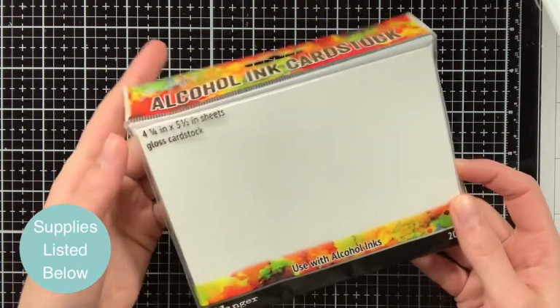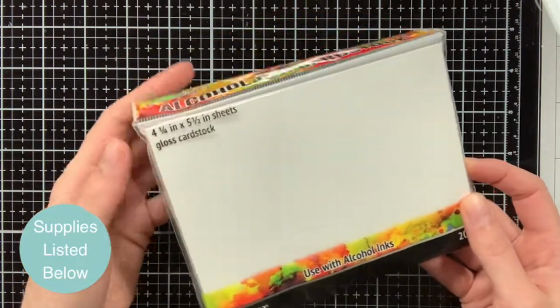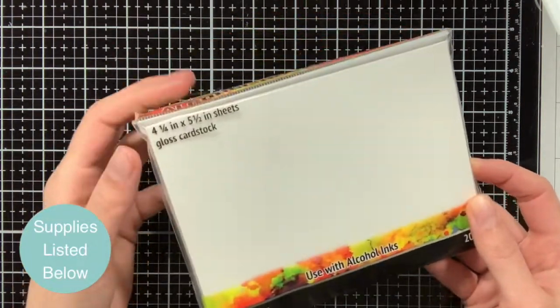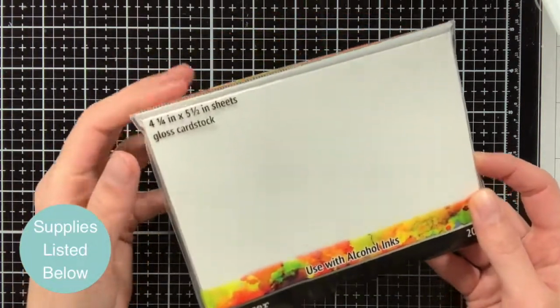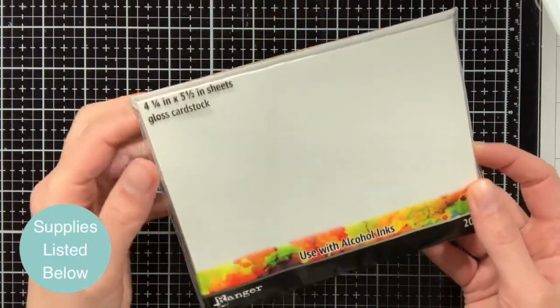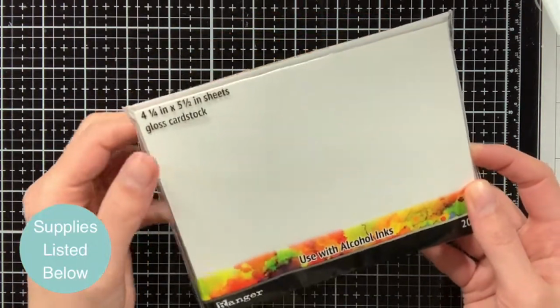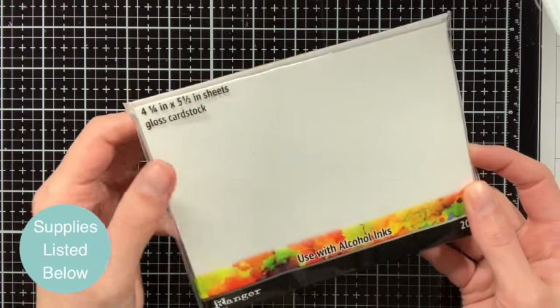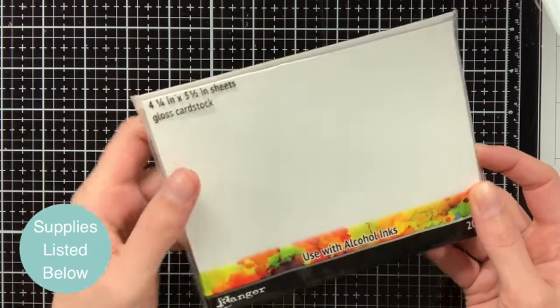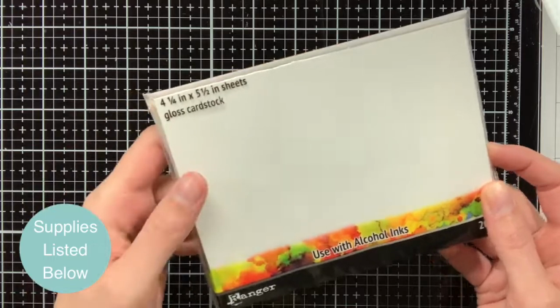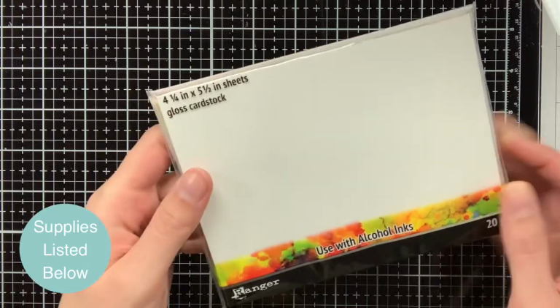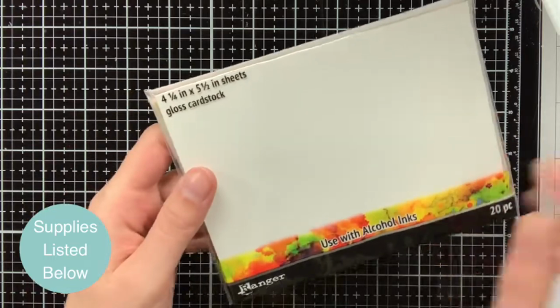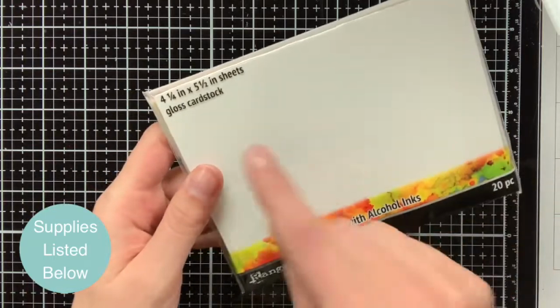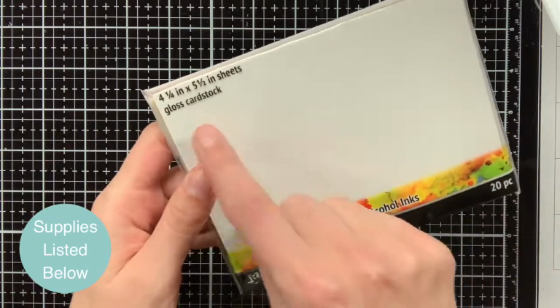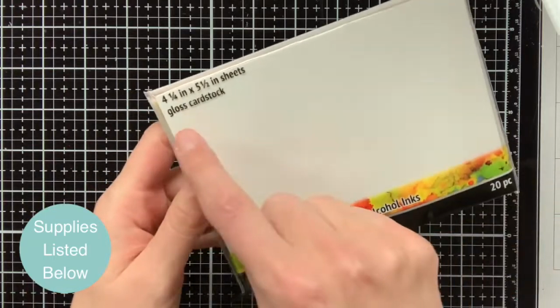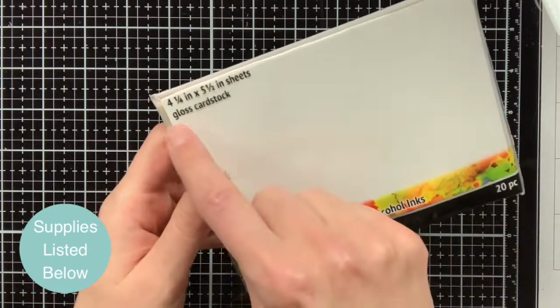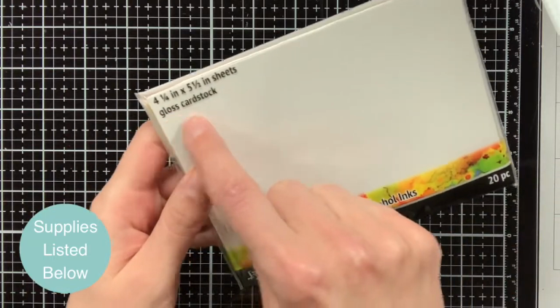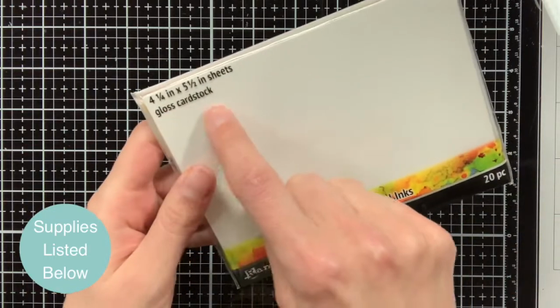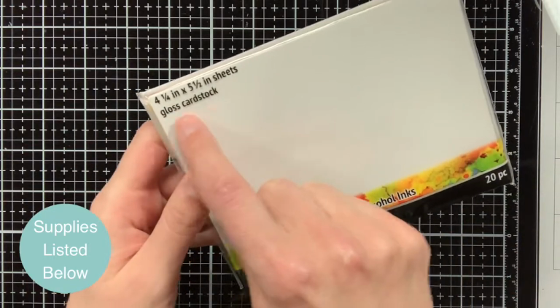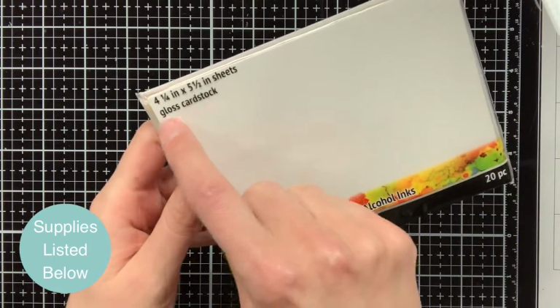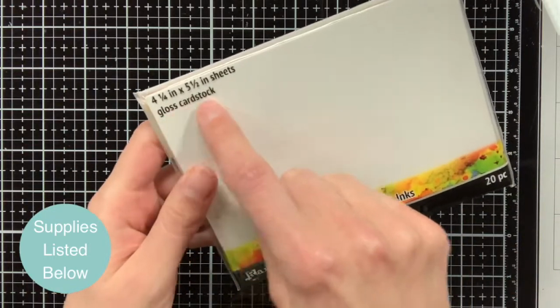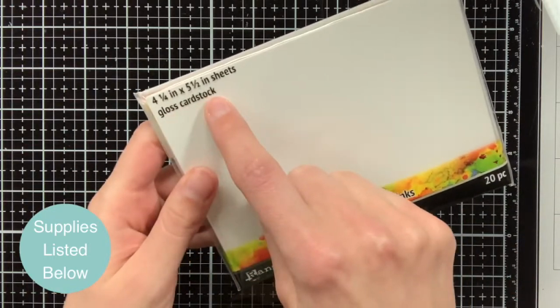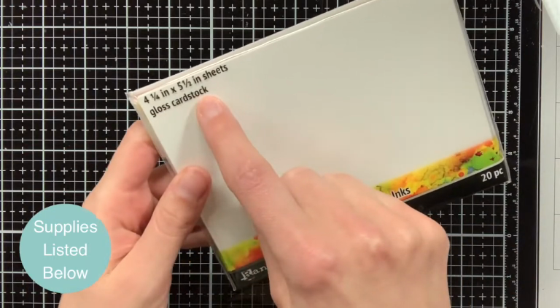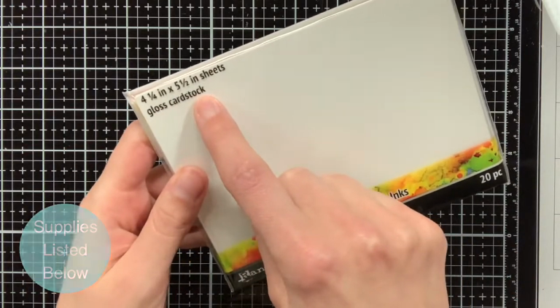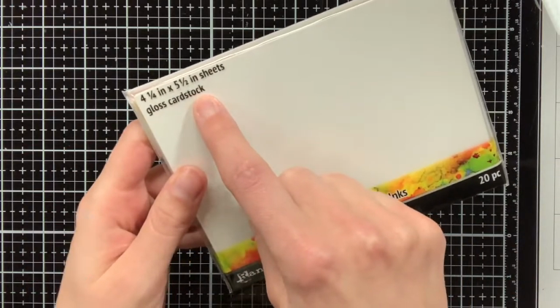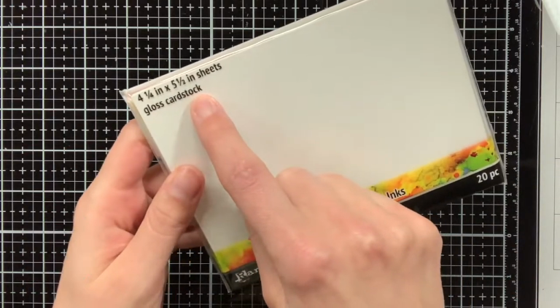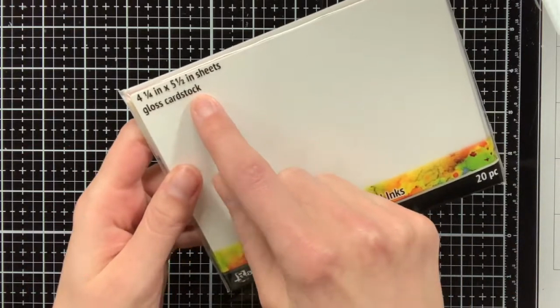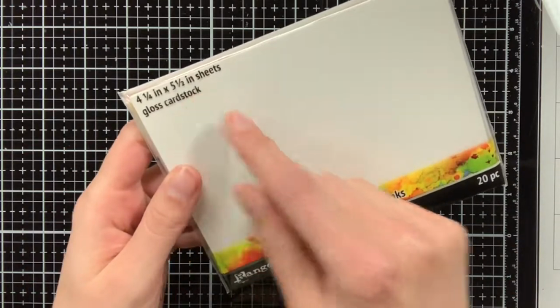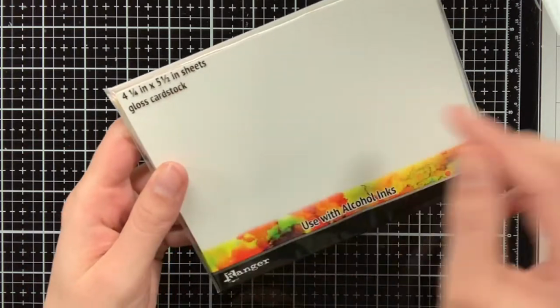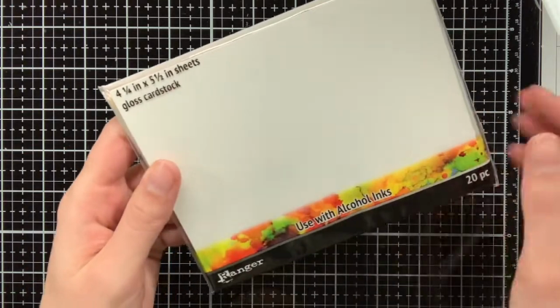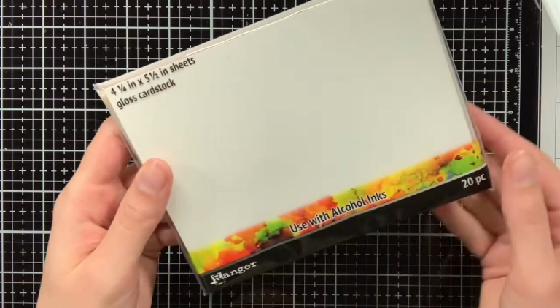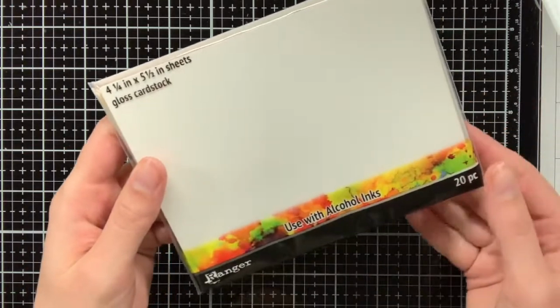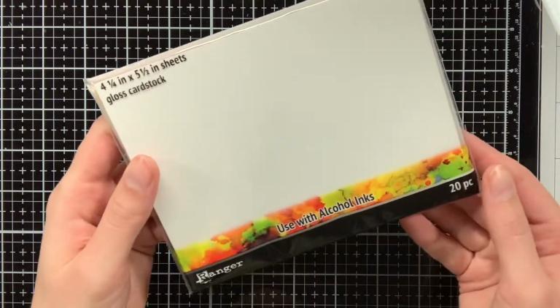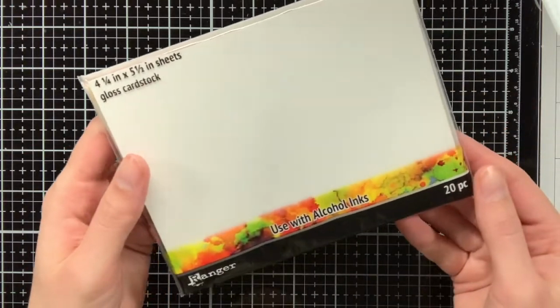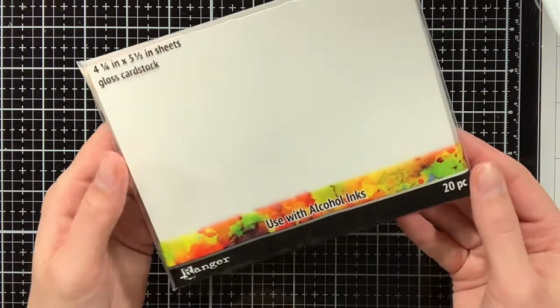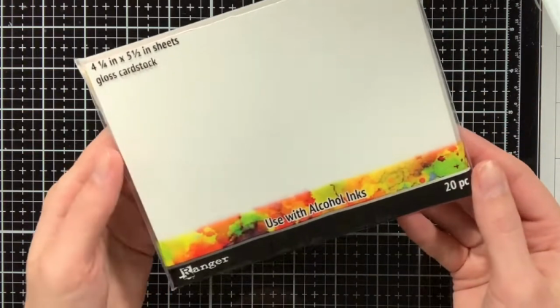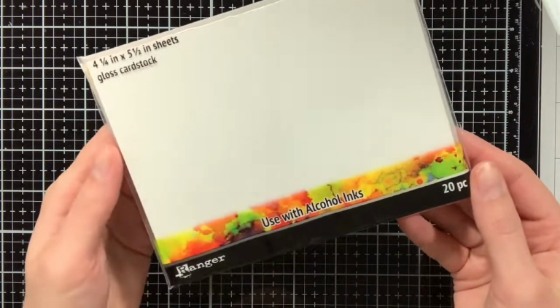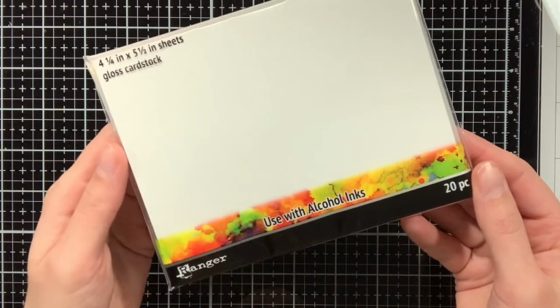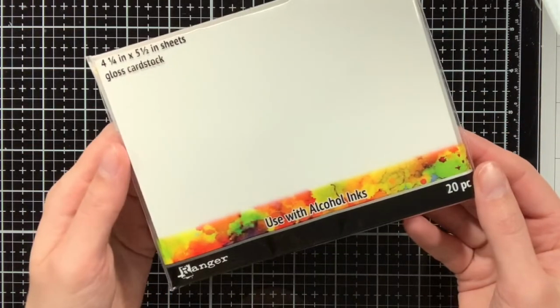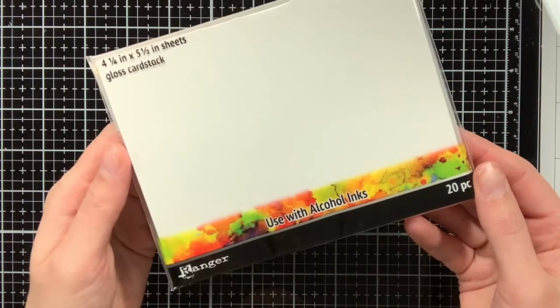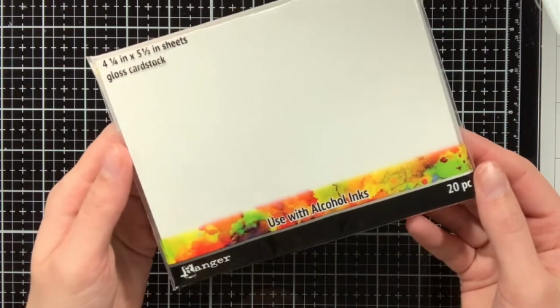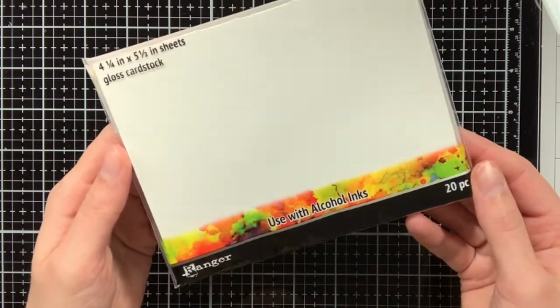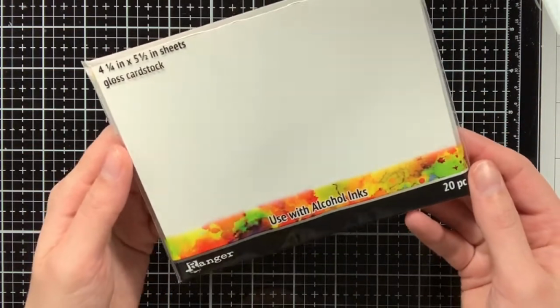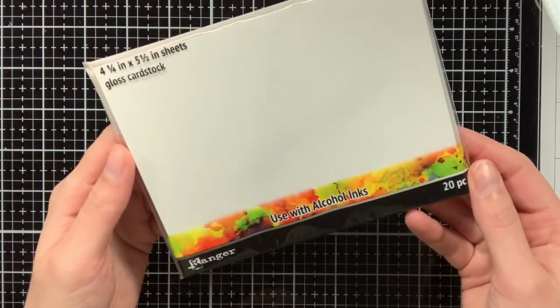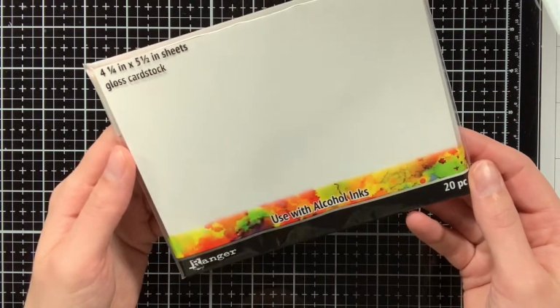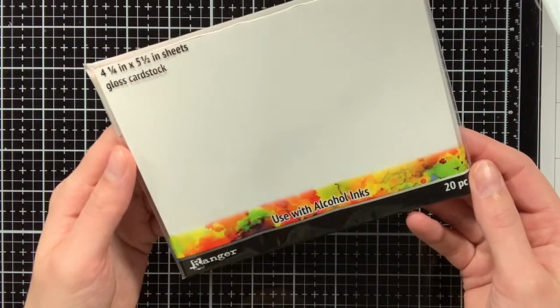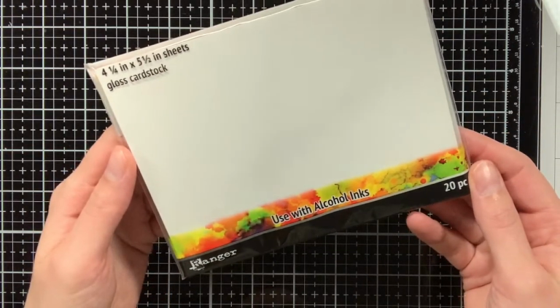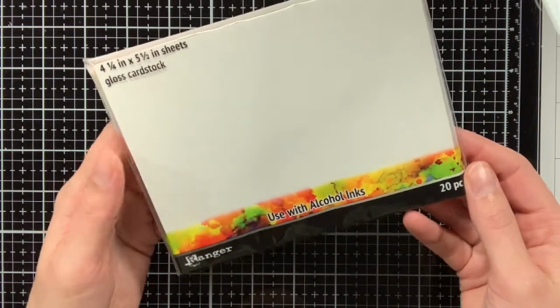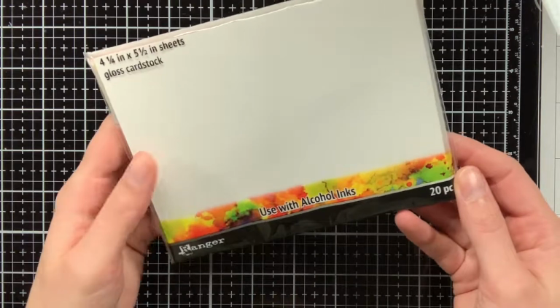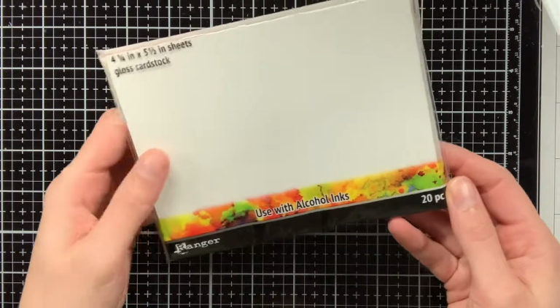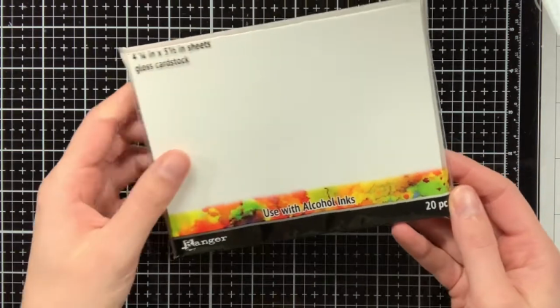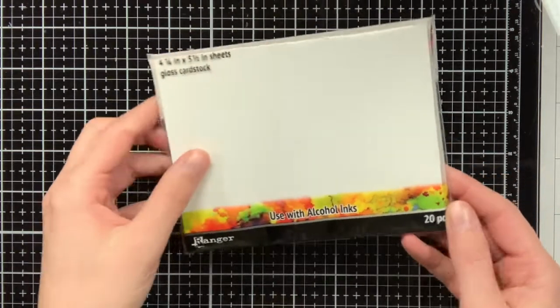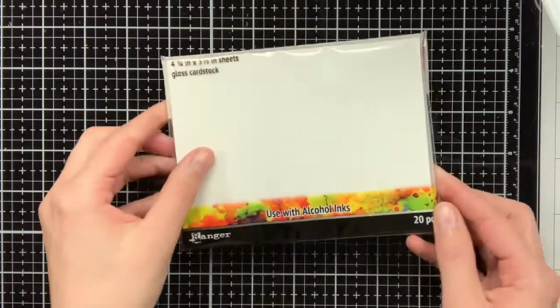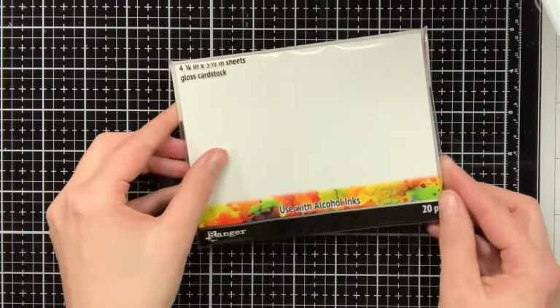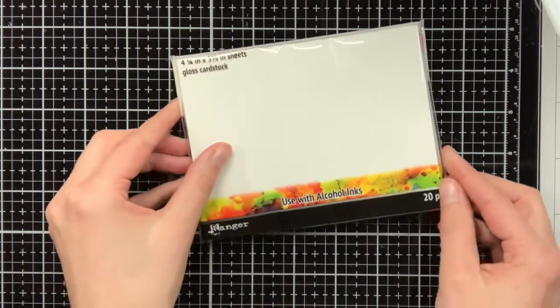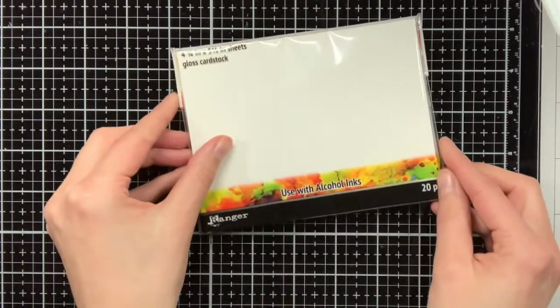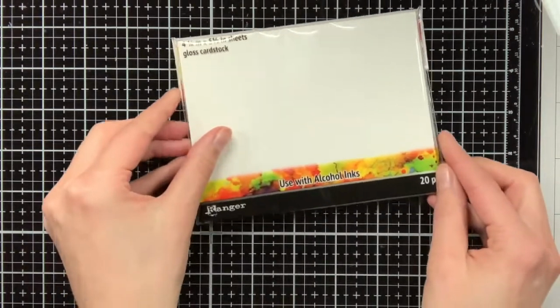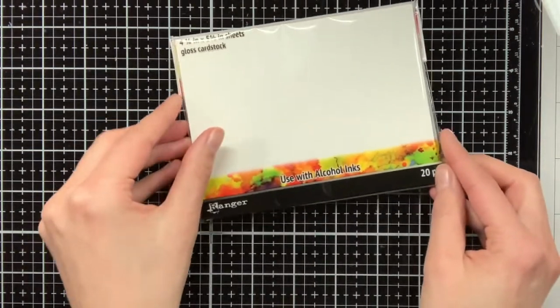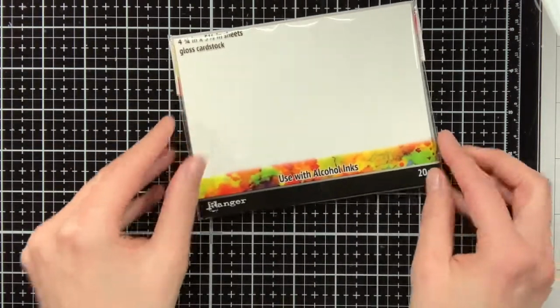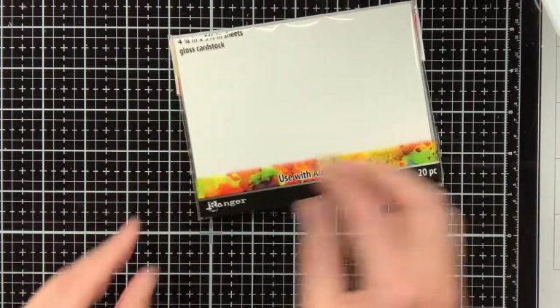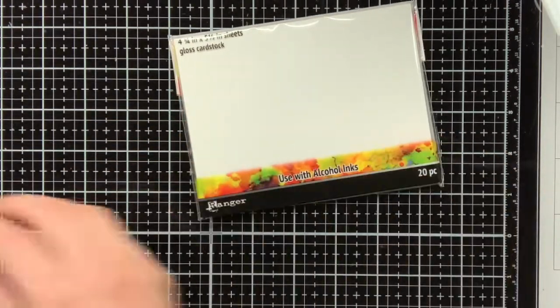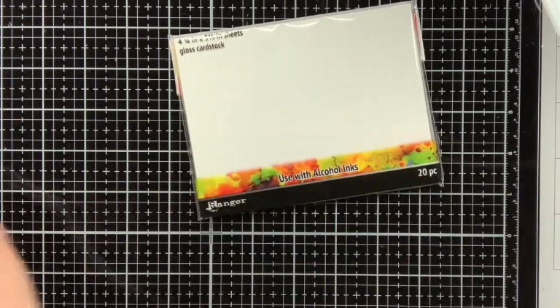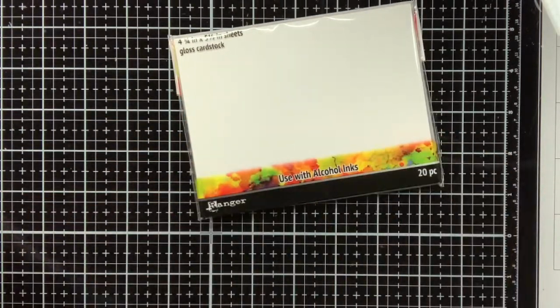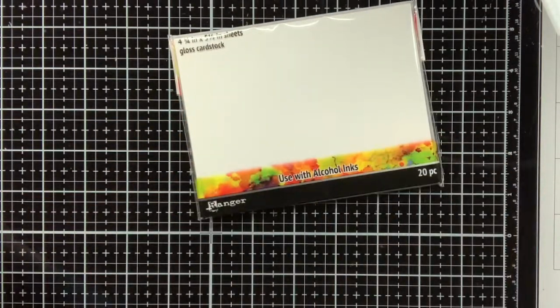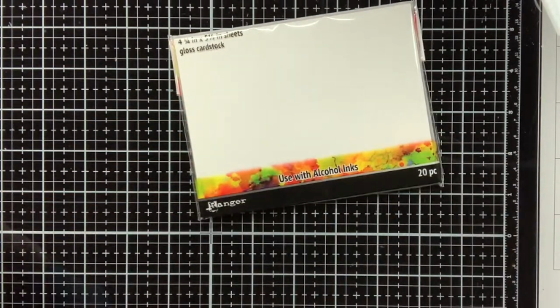To be able to do the technique I'm going to show today, you need alcohol ink cardstock — specifically the gloss variant.